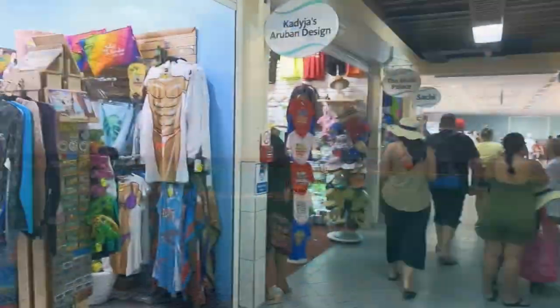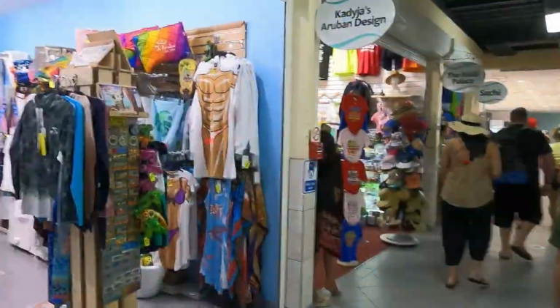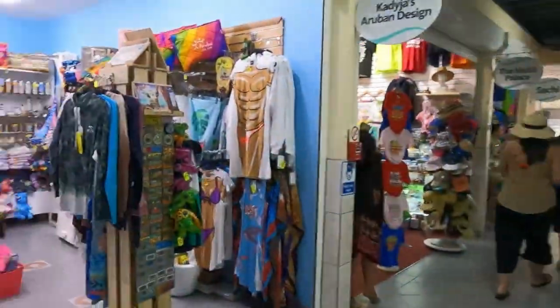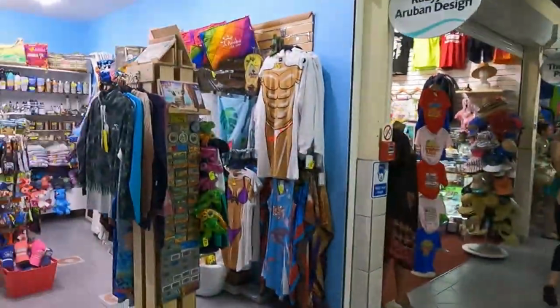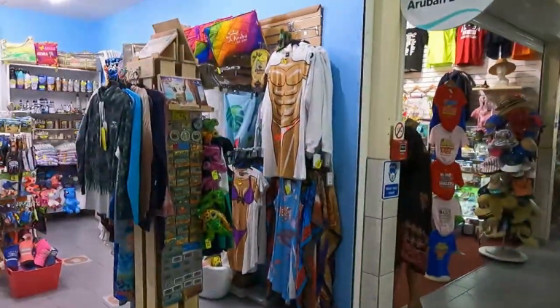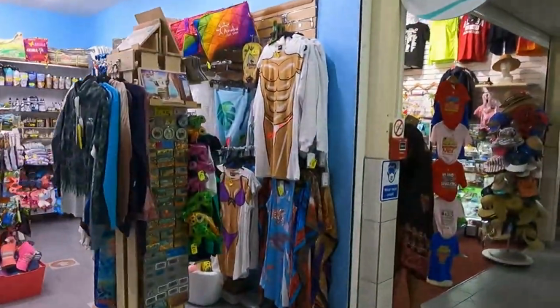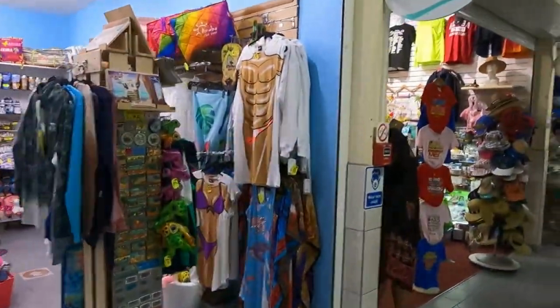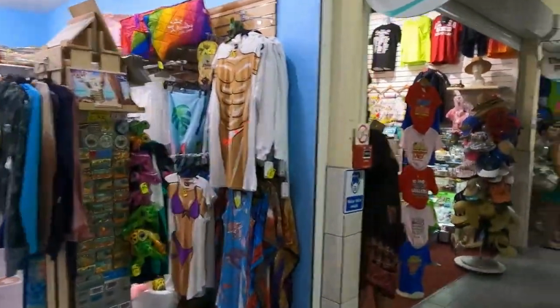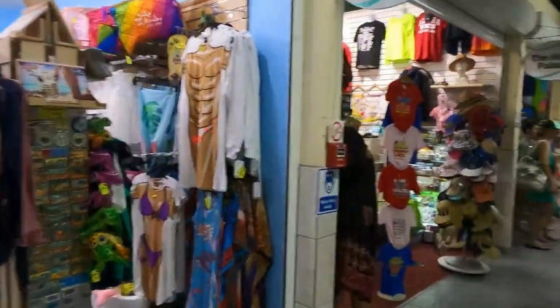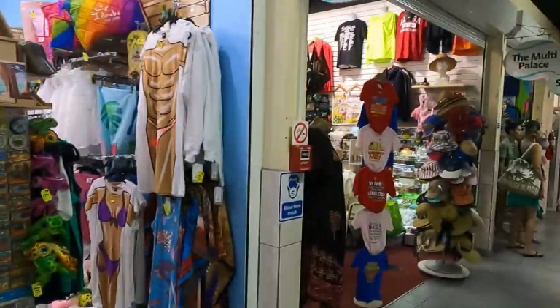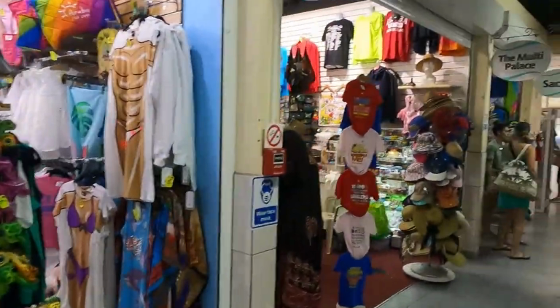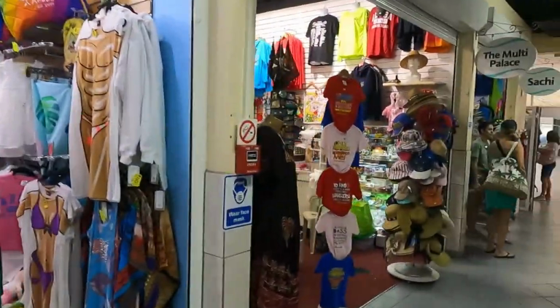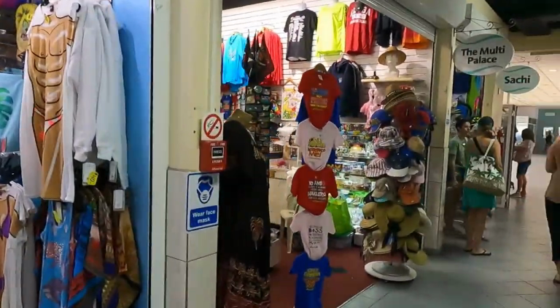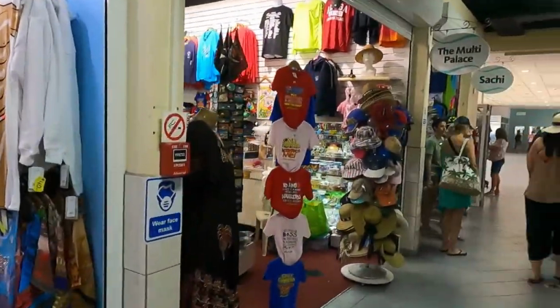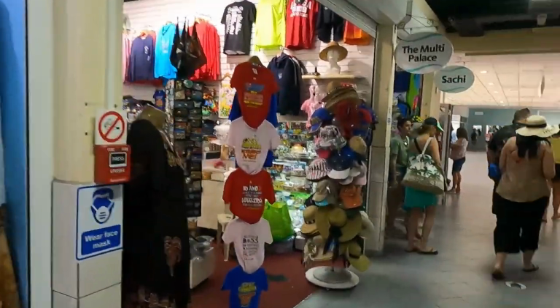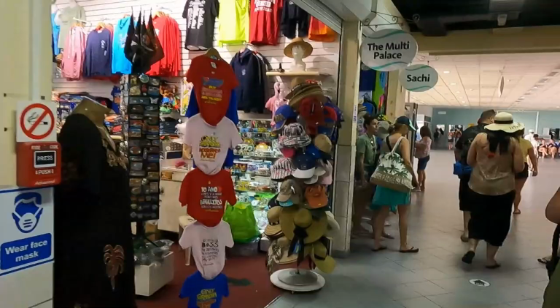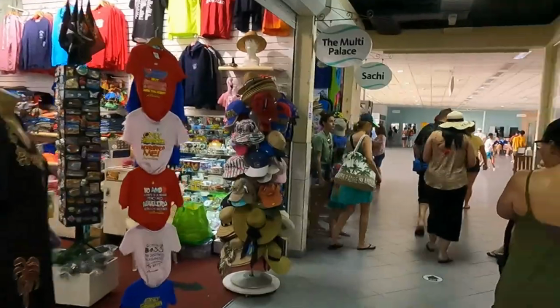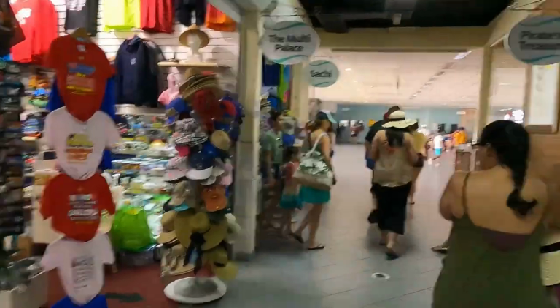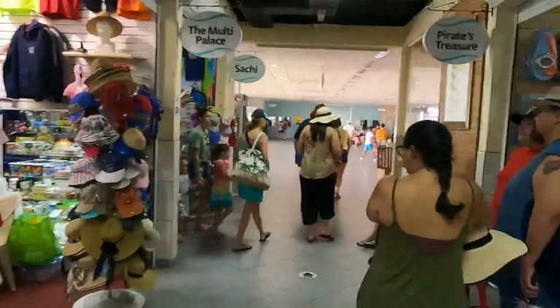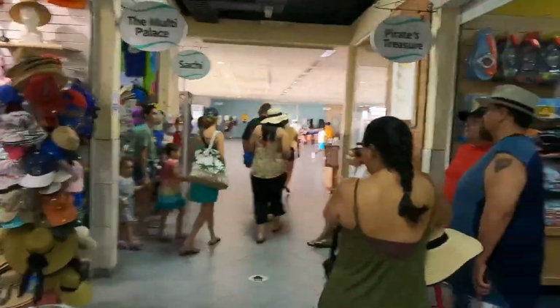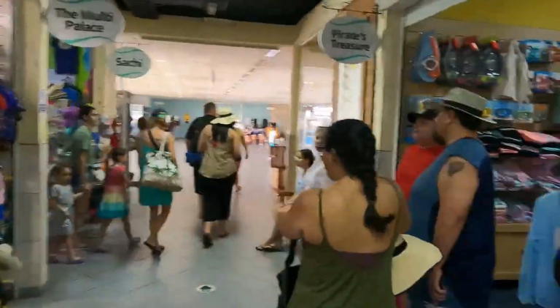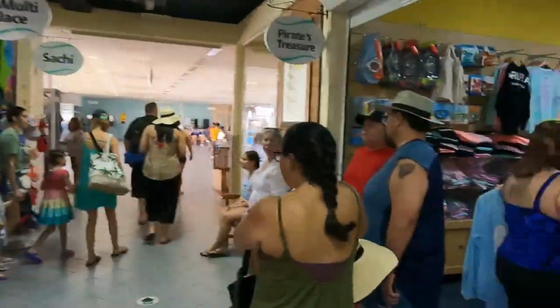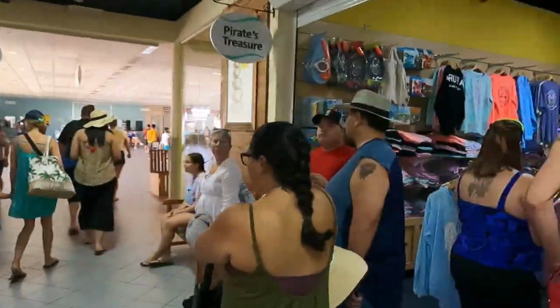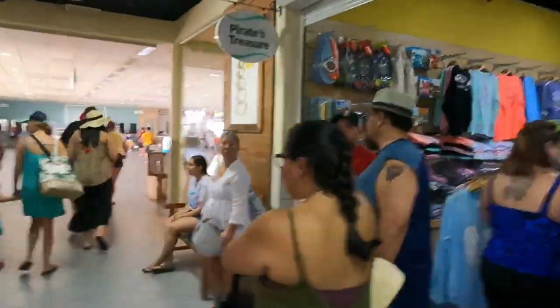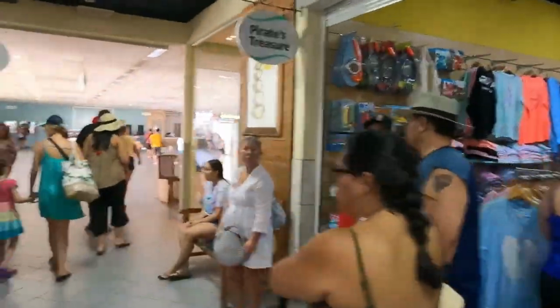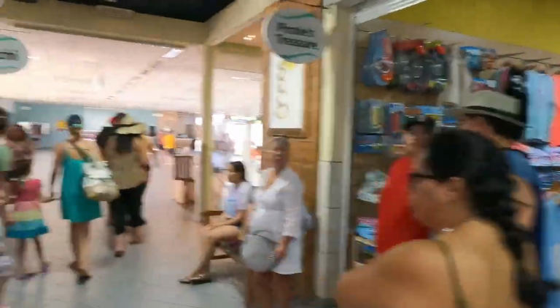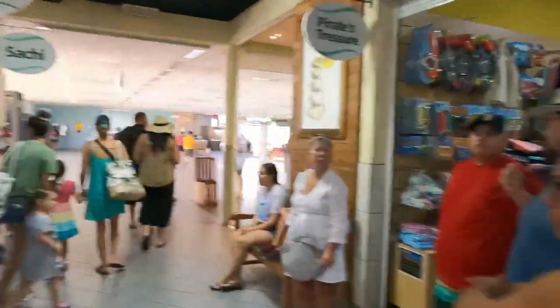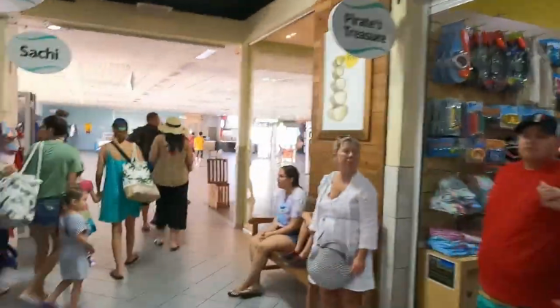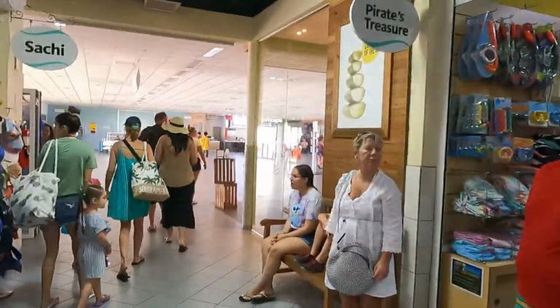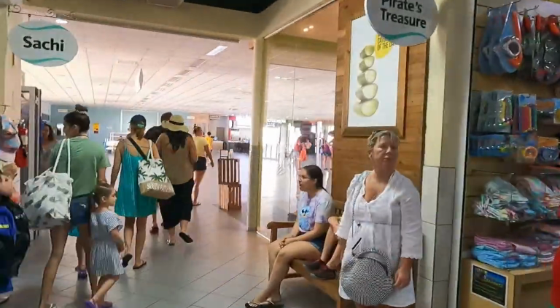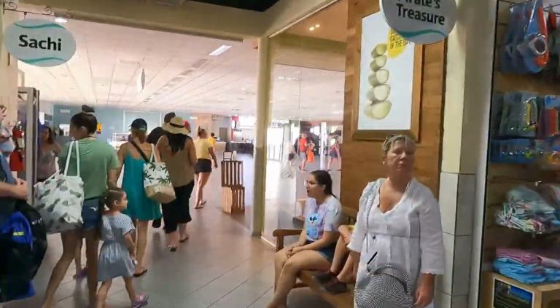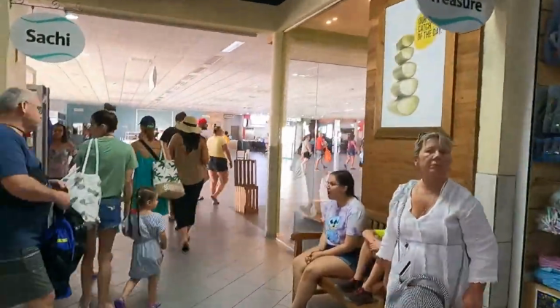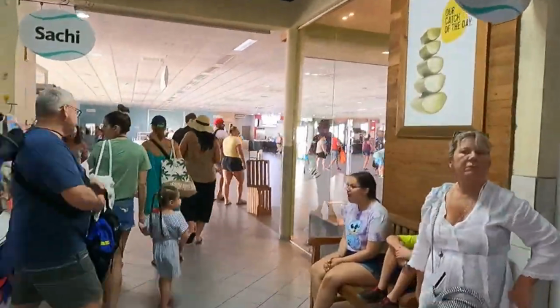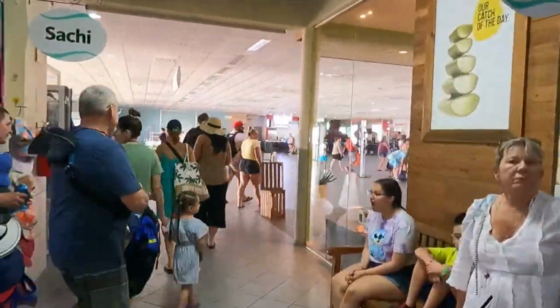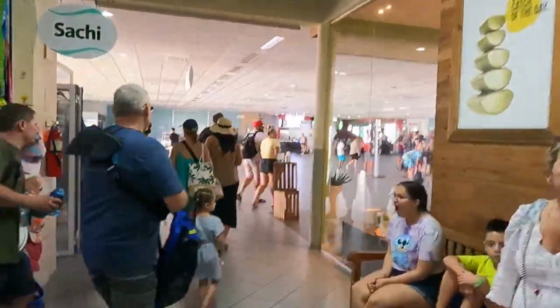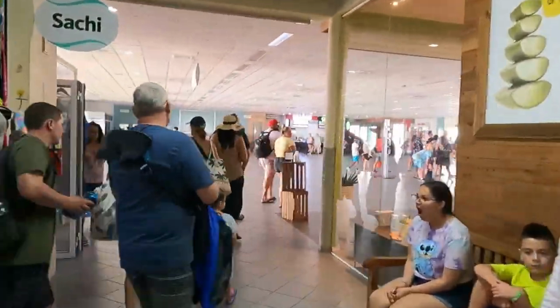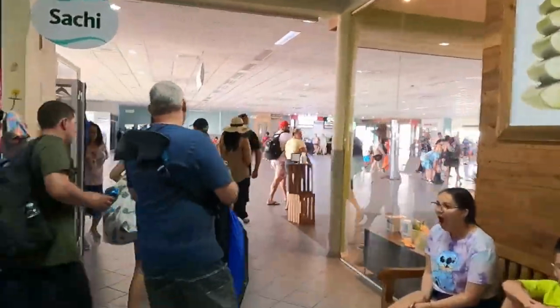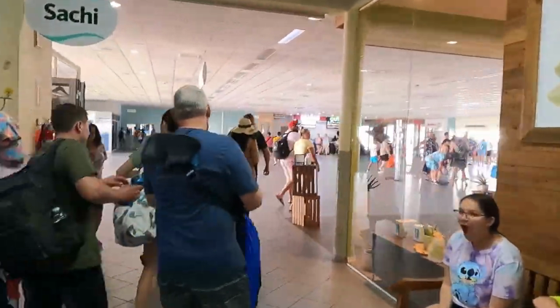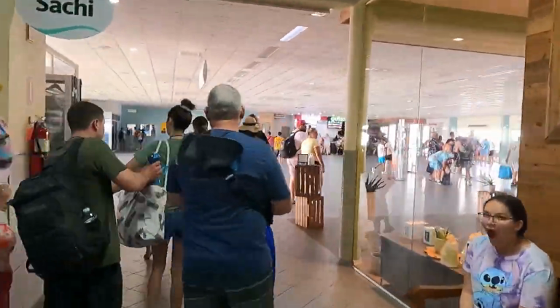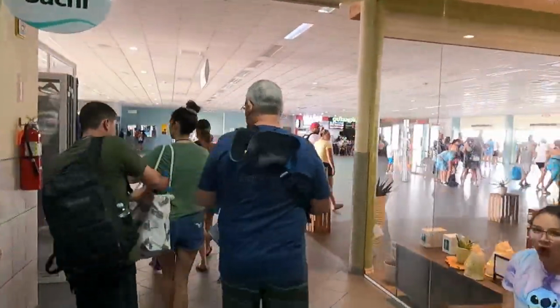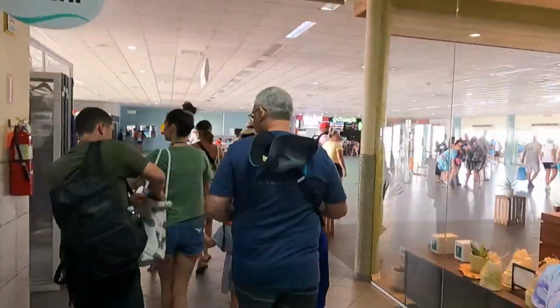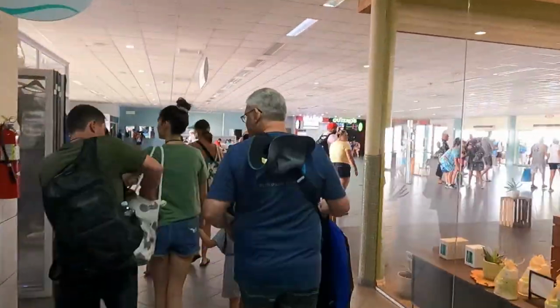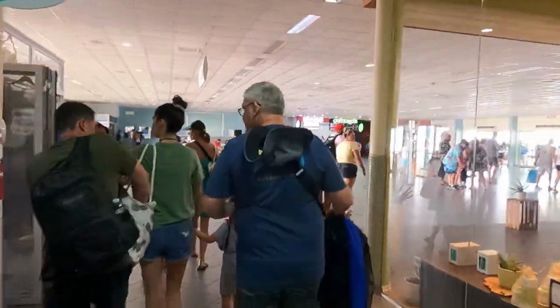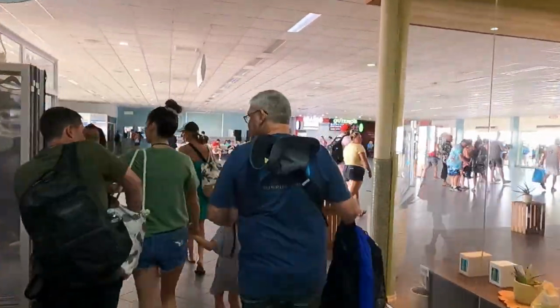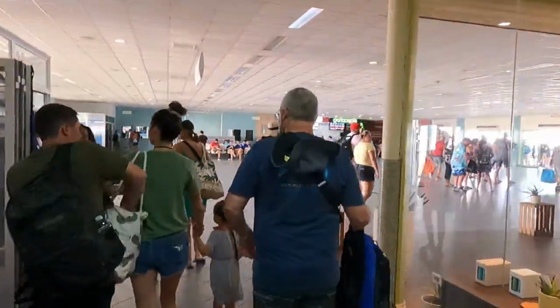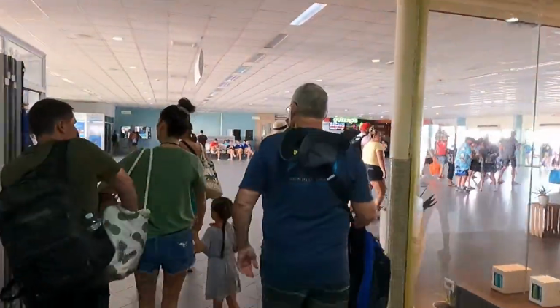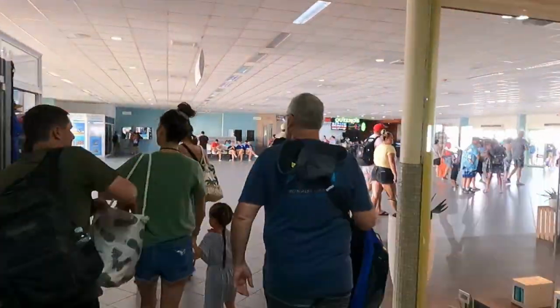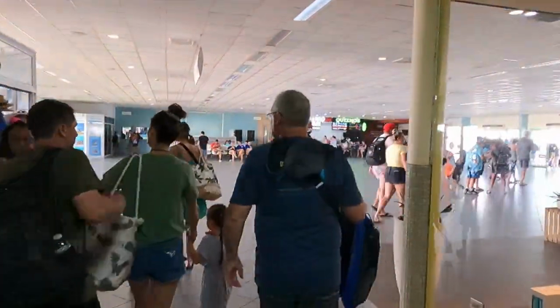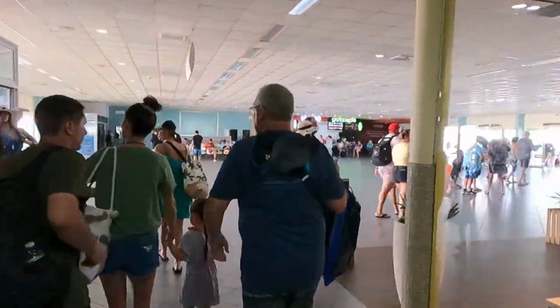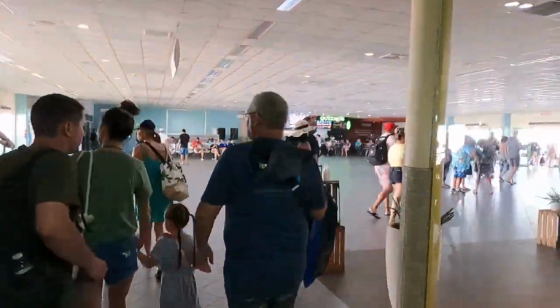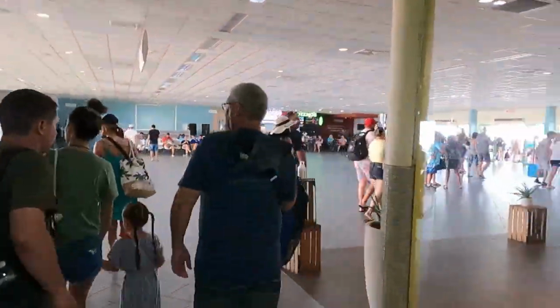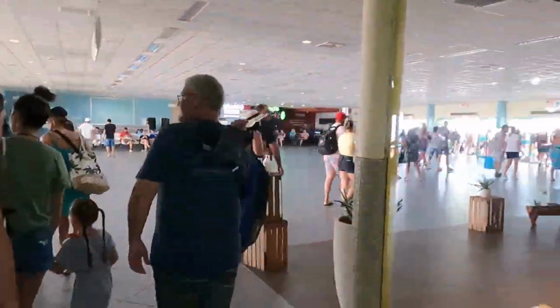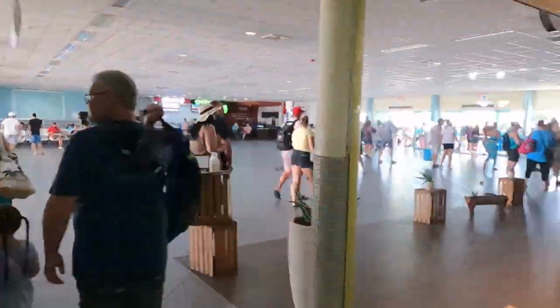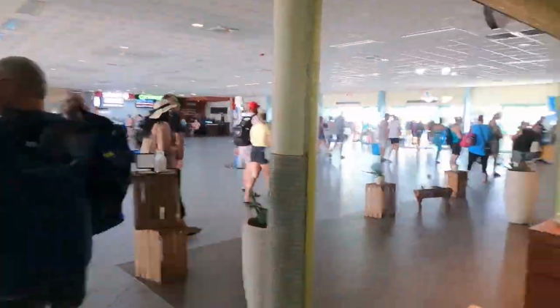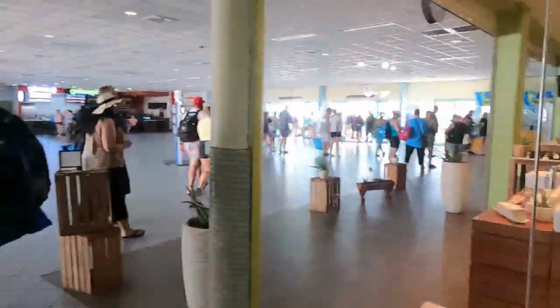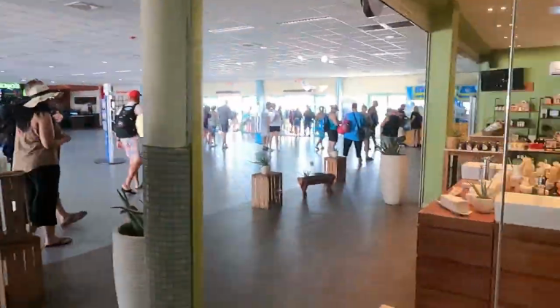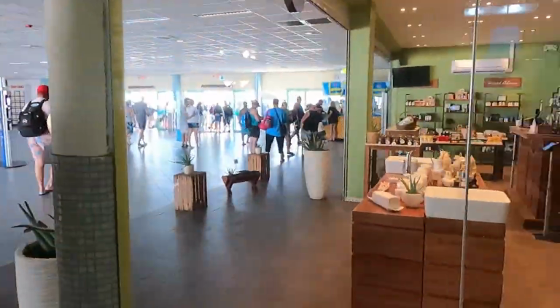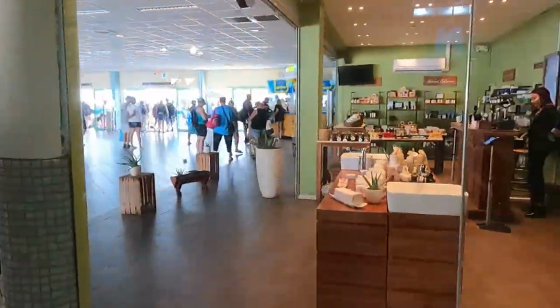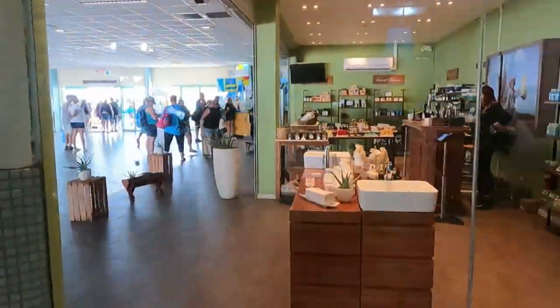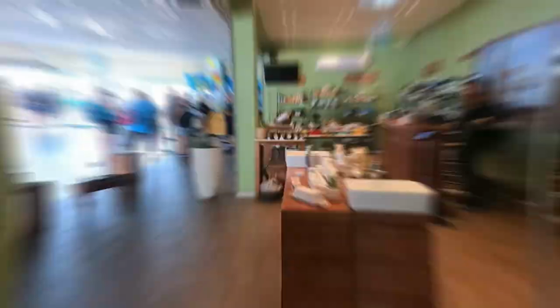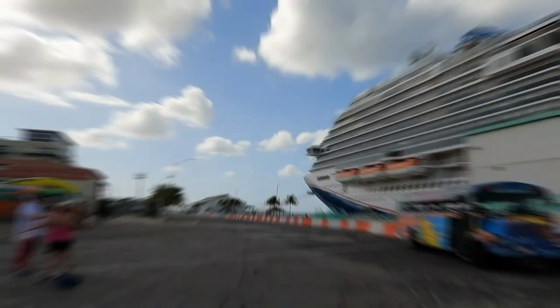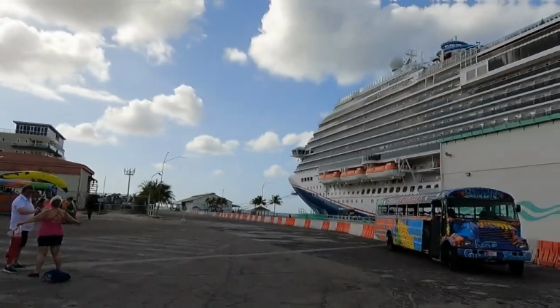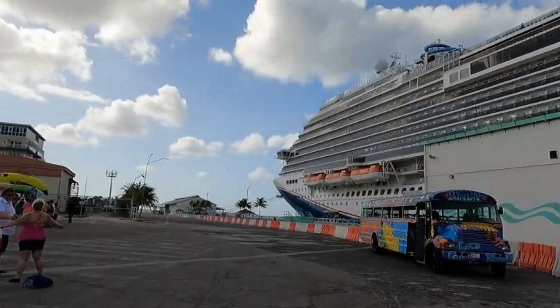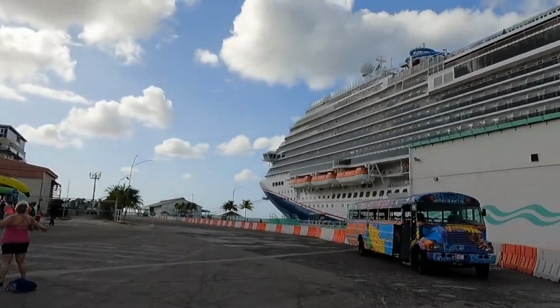Once you arrive in Aruba, you come to a room that has some shopping and a little bit of food.